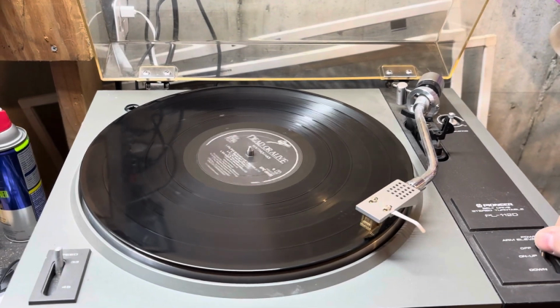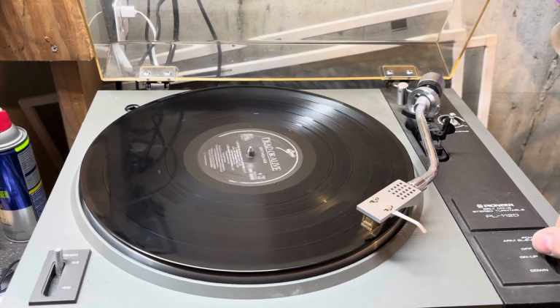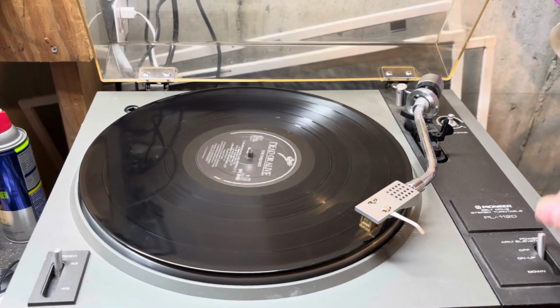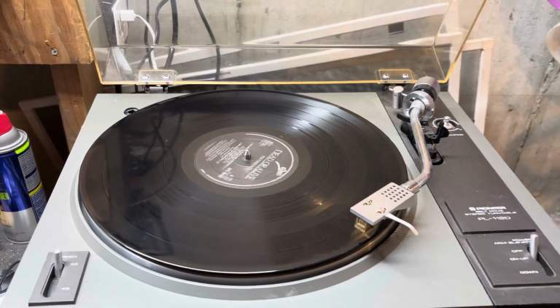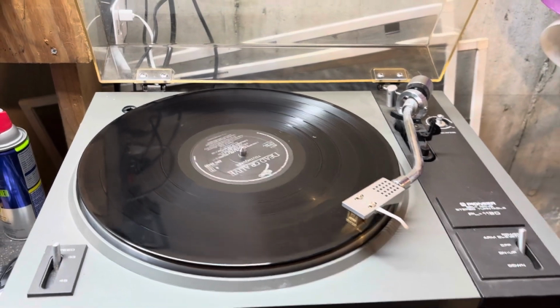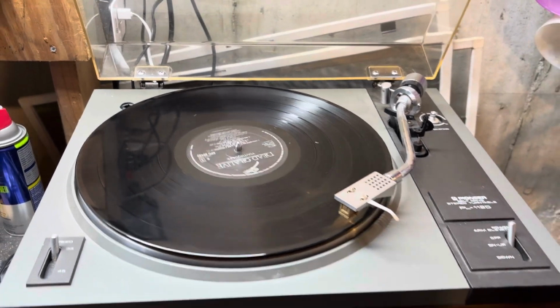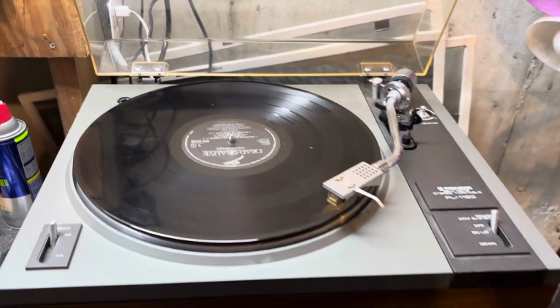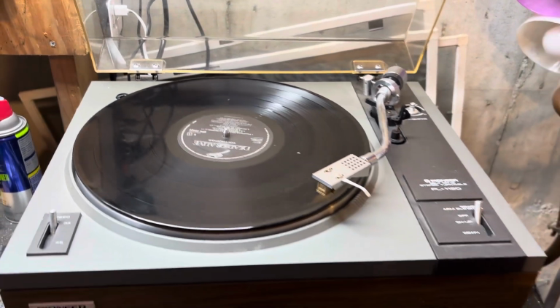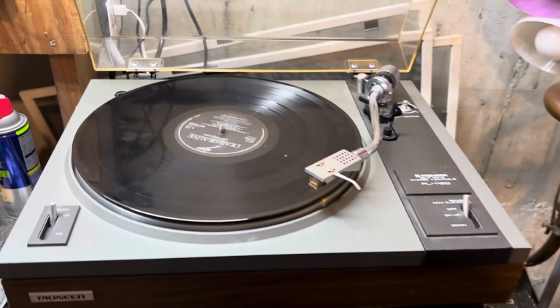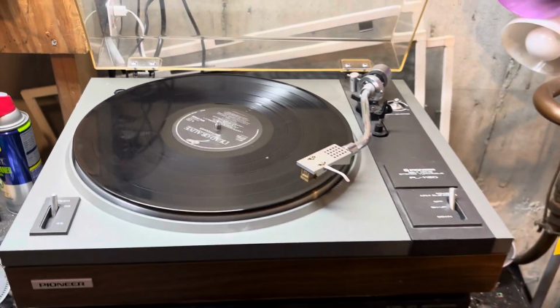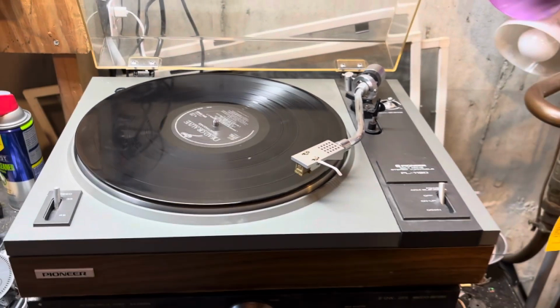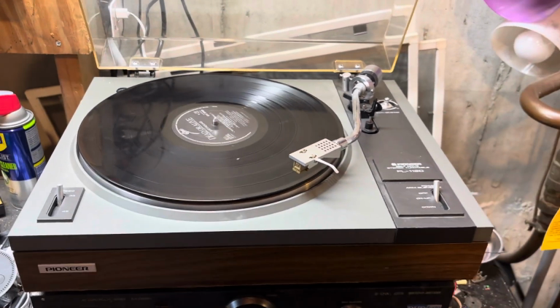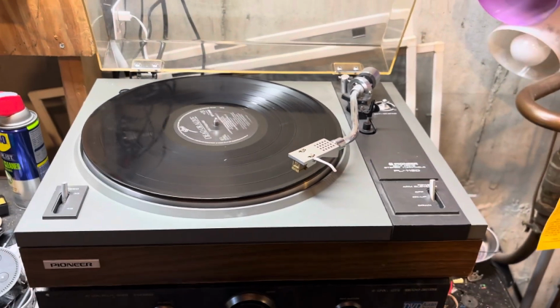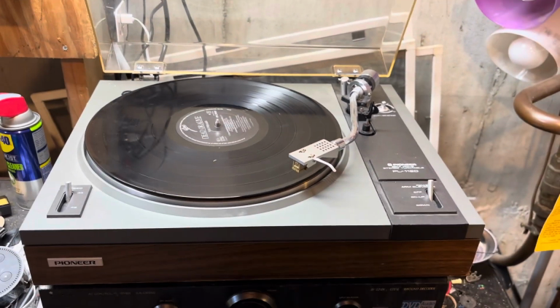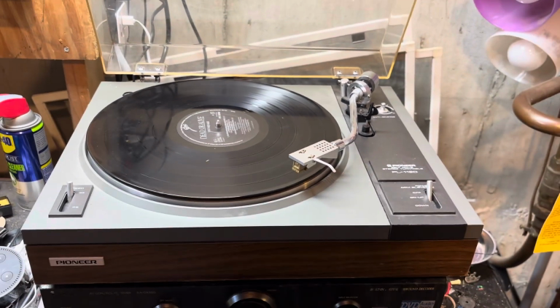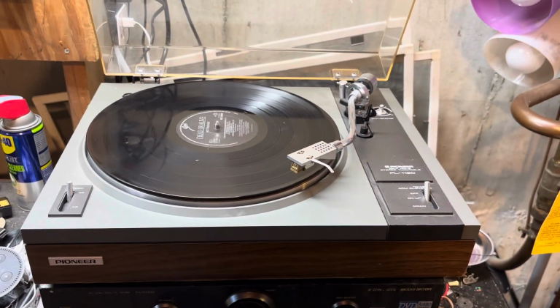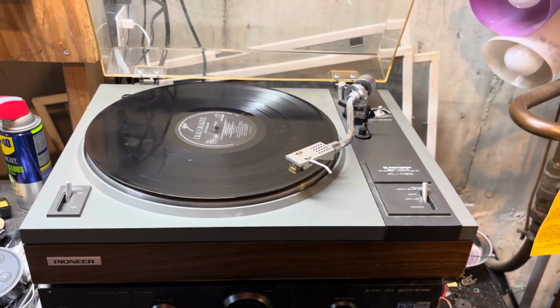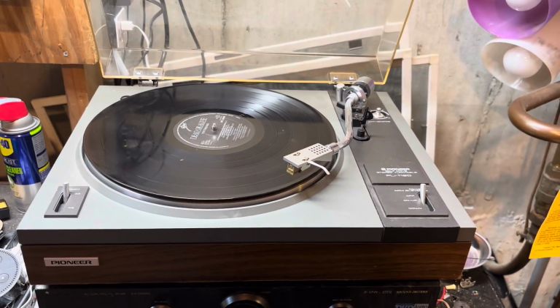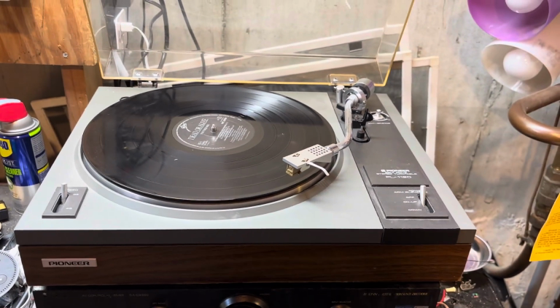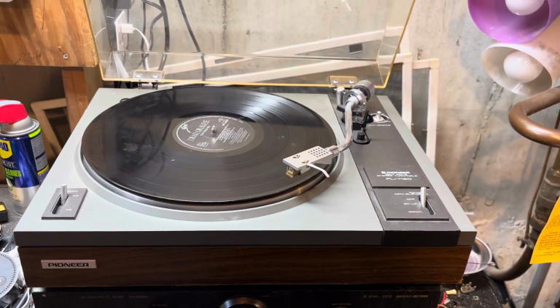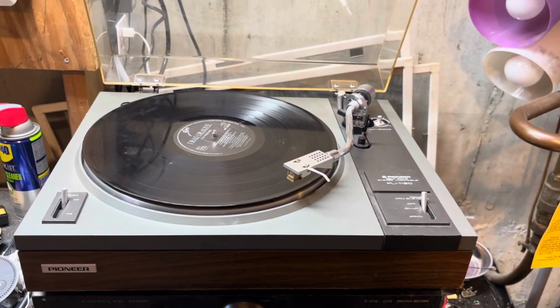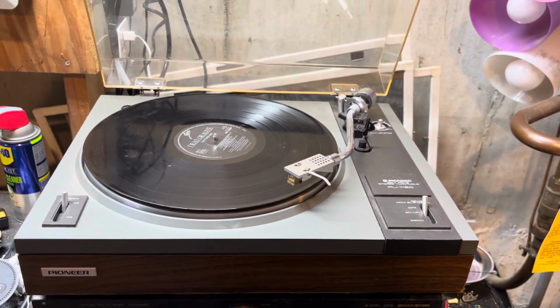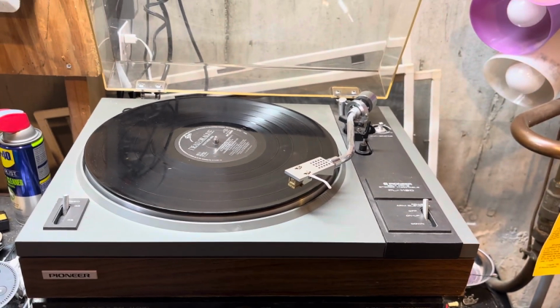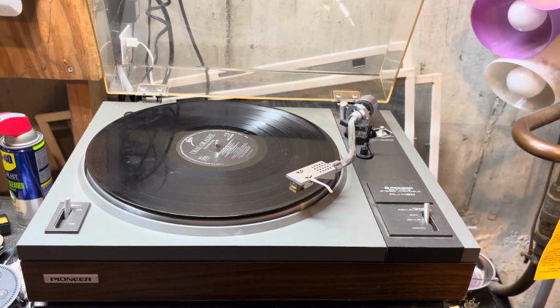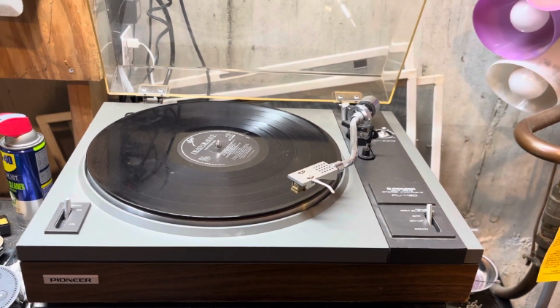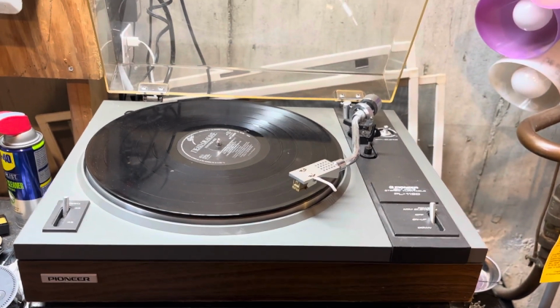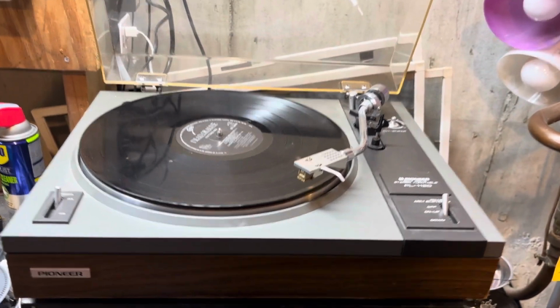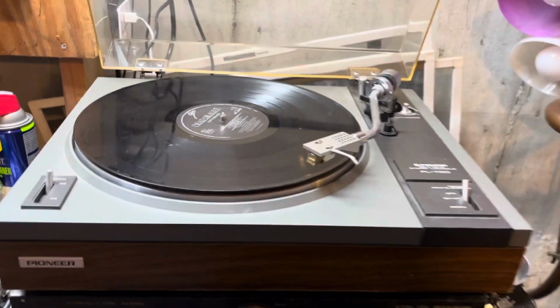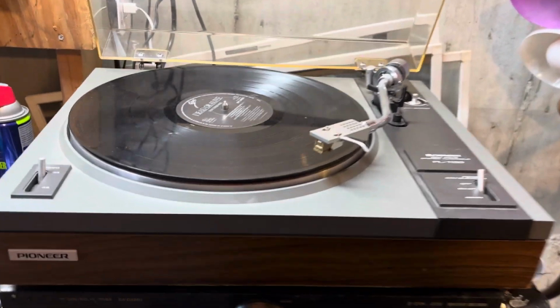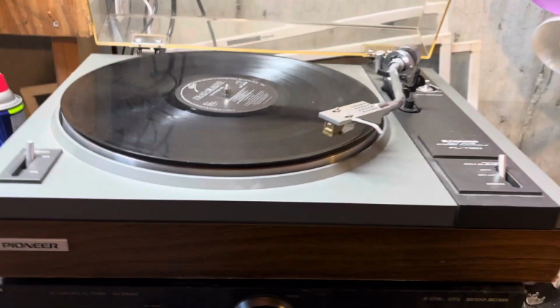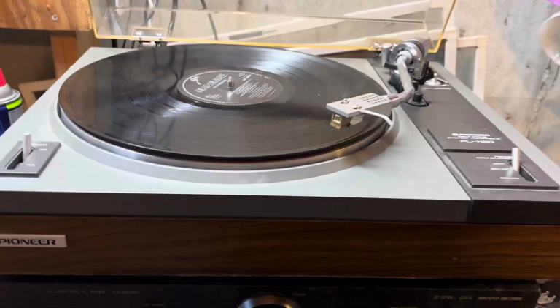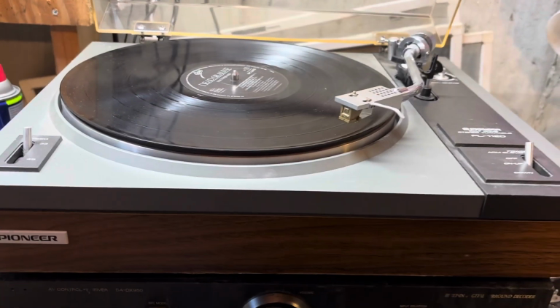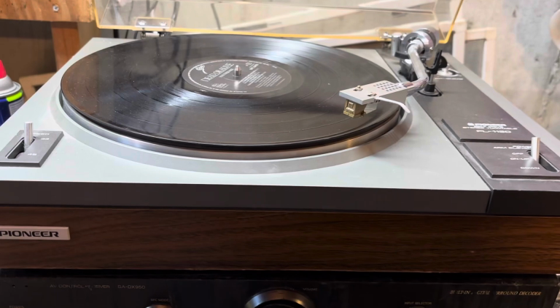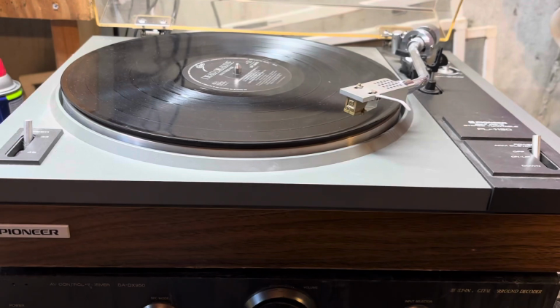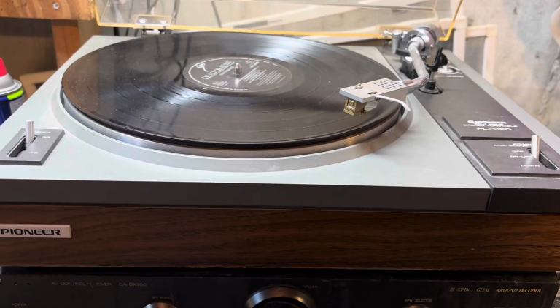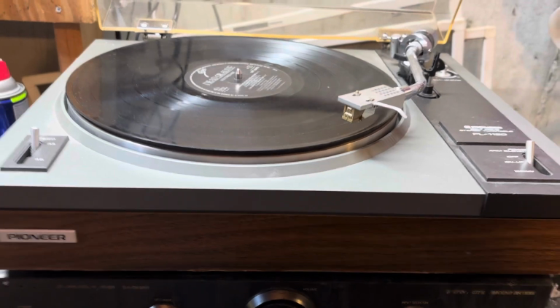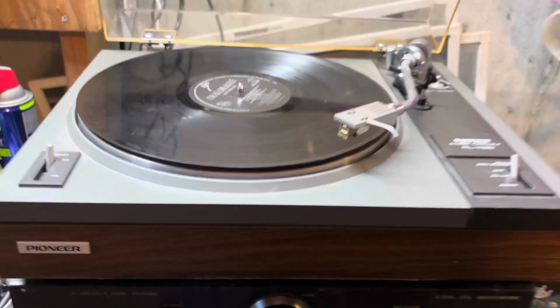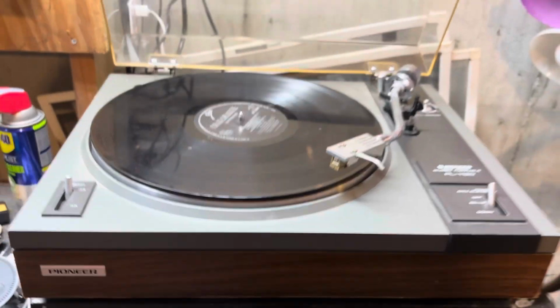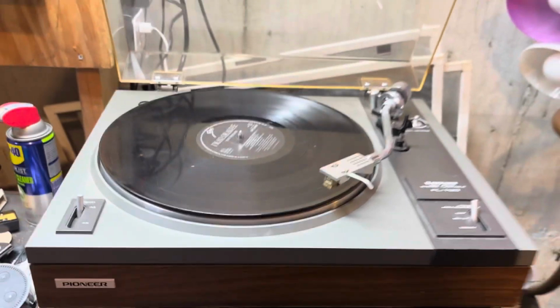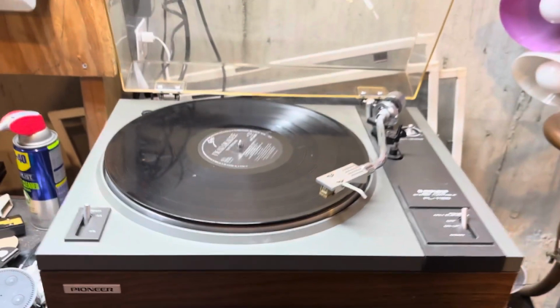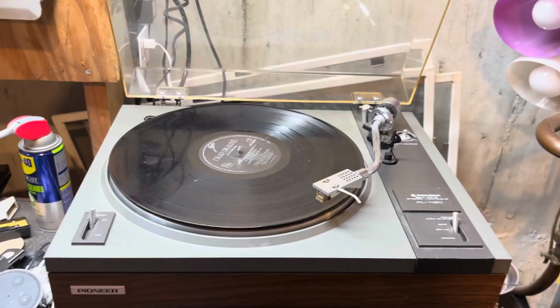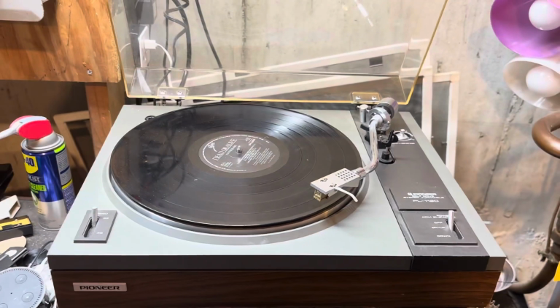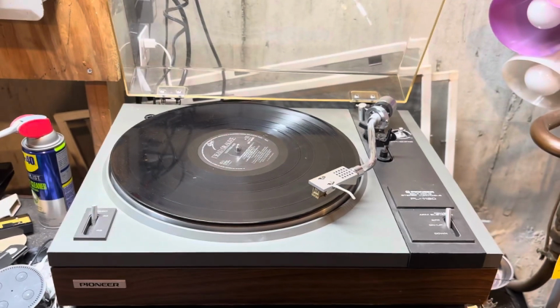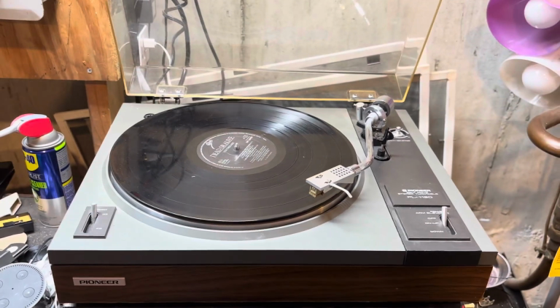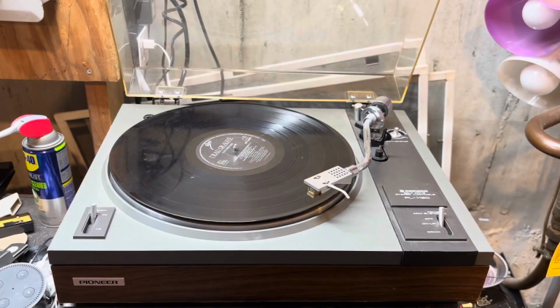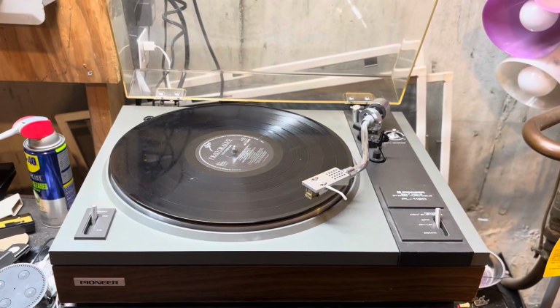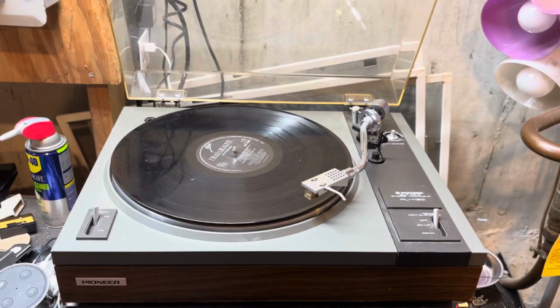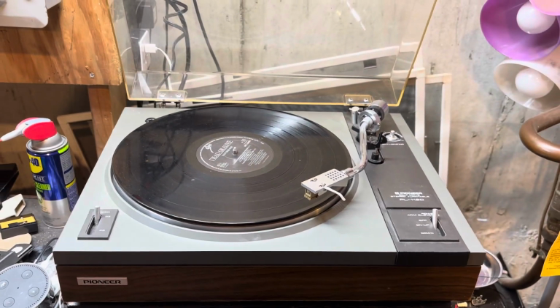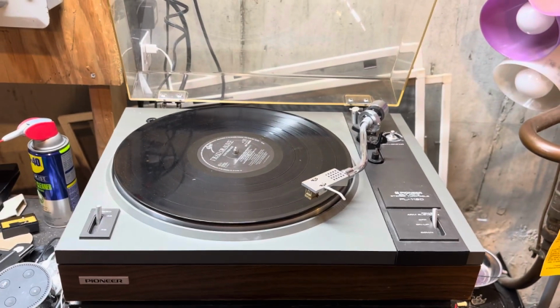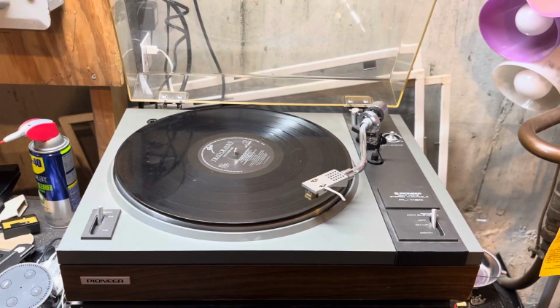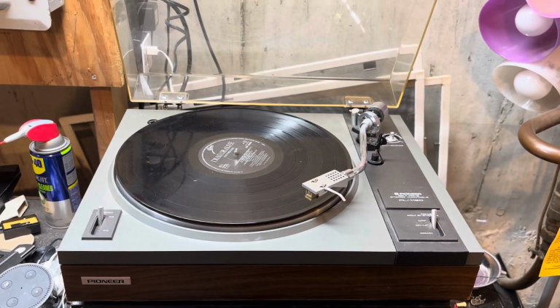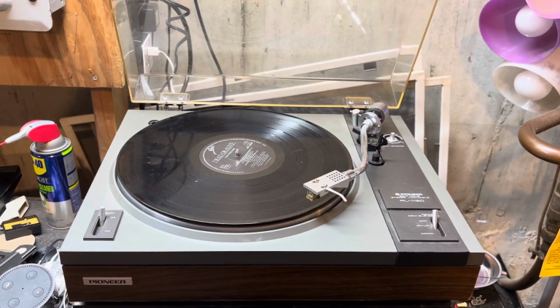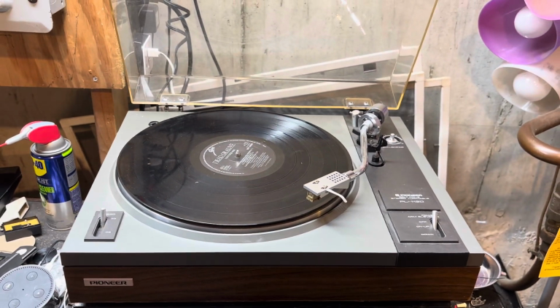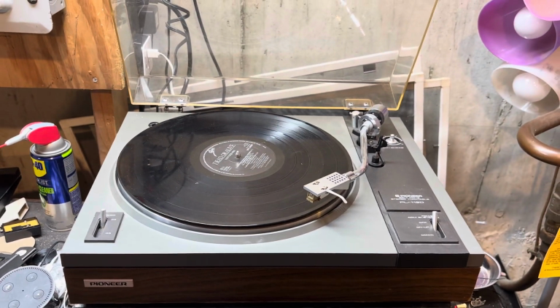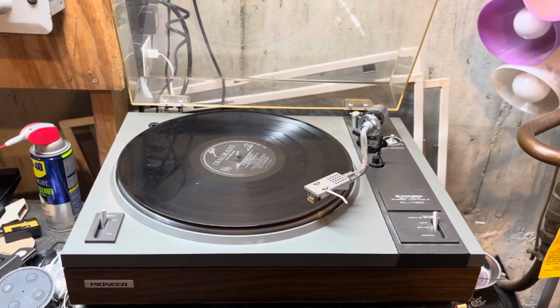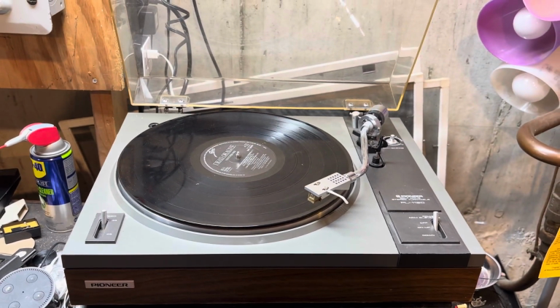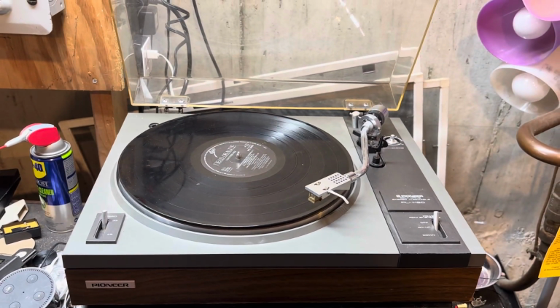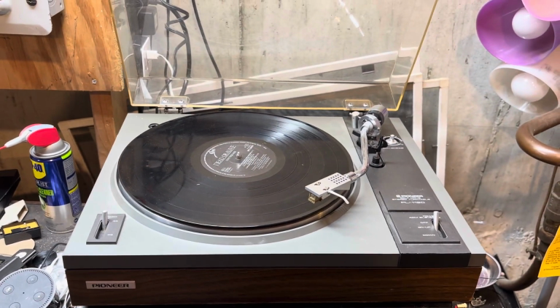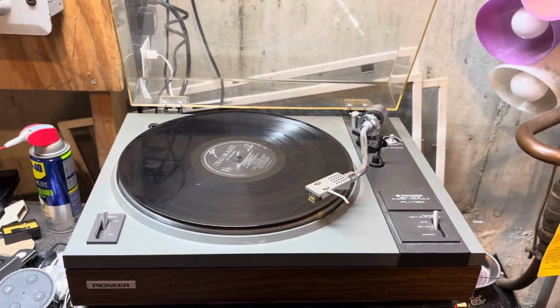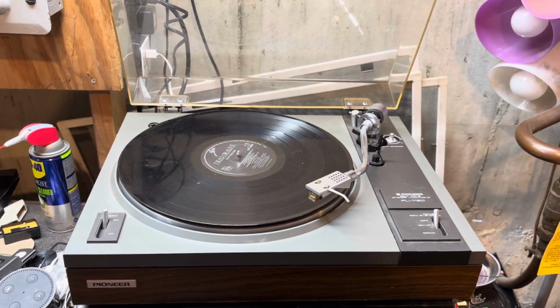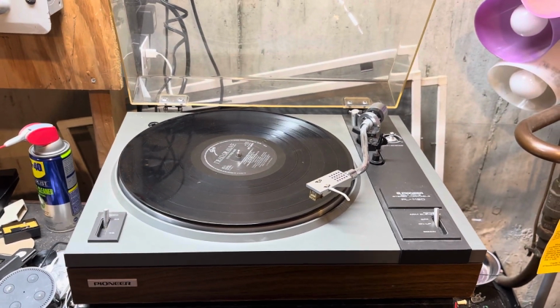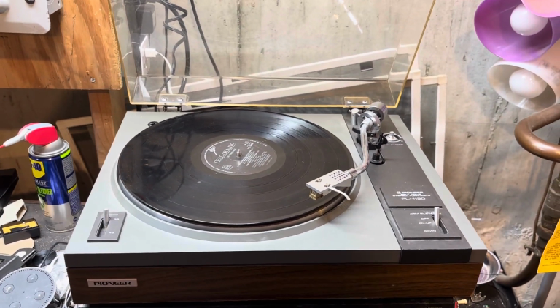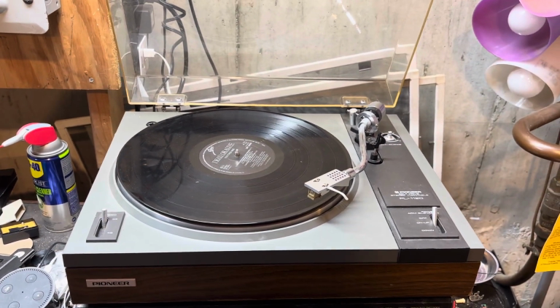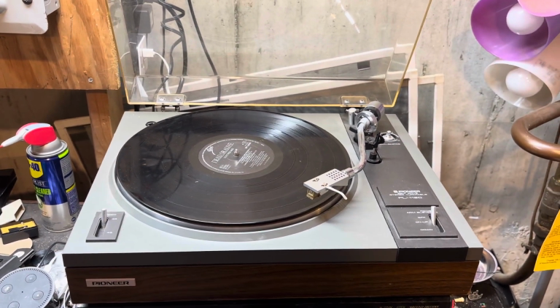It is a really beautiful turntable with a simulated wood base and it's in excellent condition — a fine vintage piece.